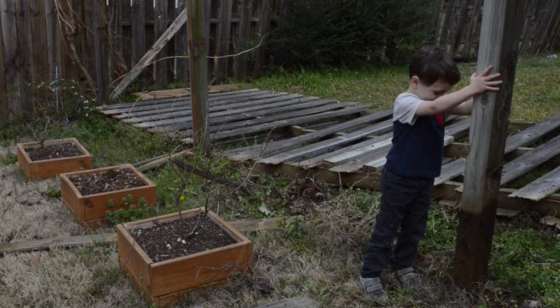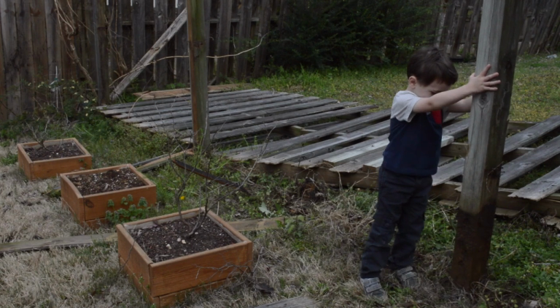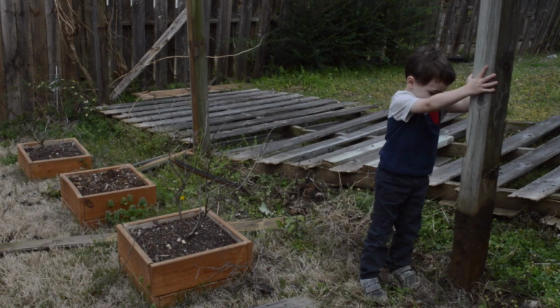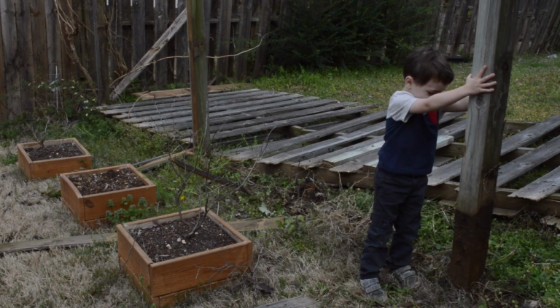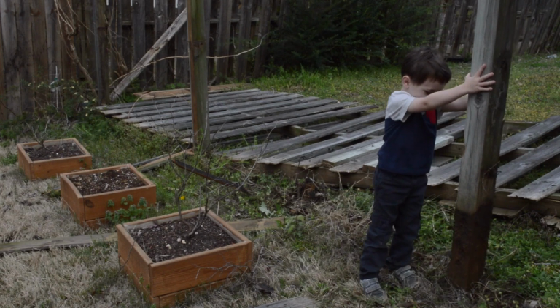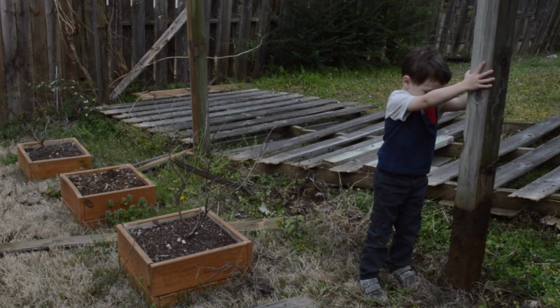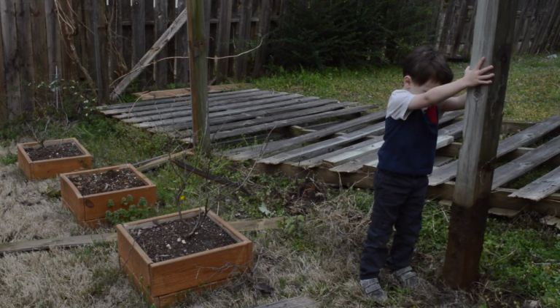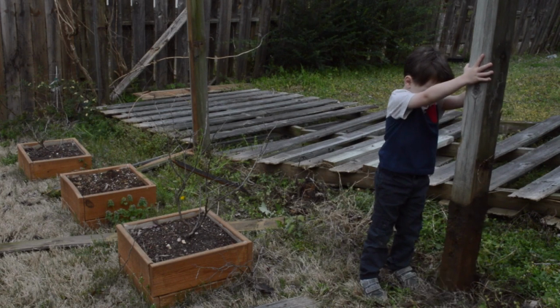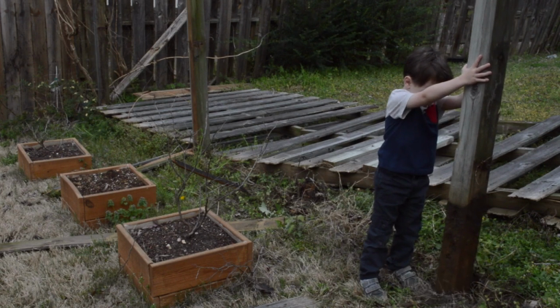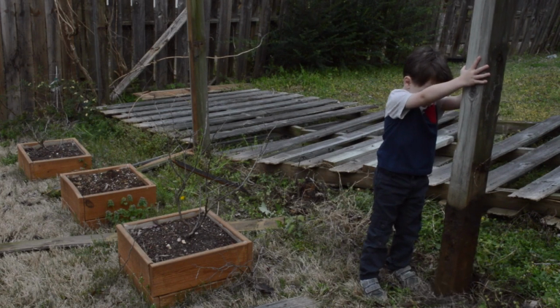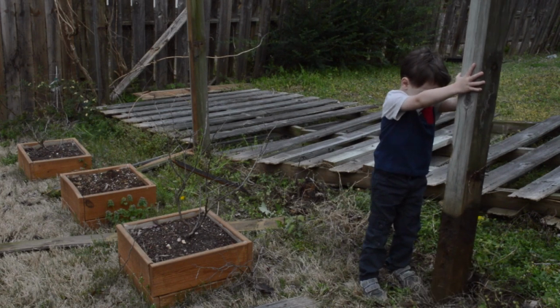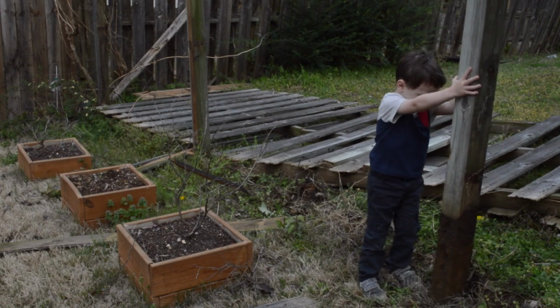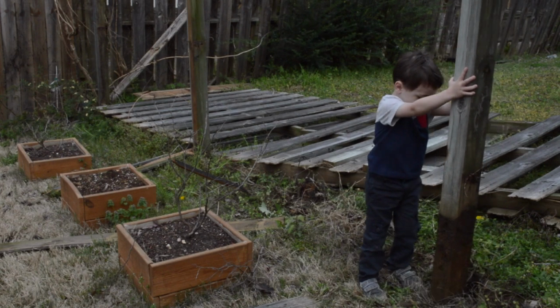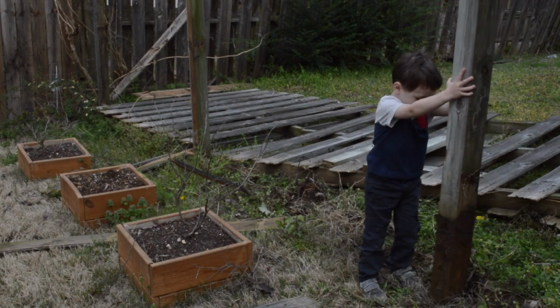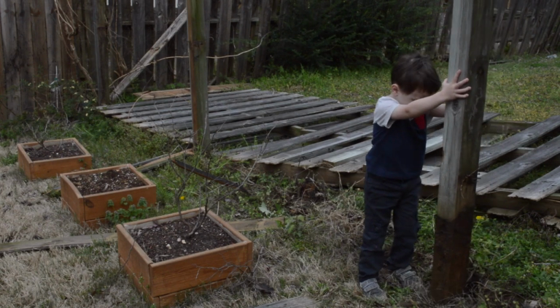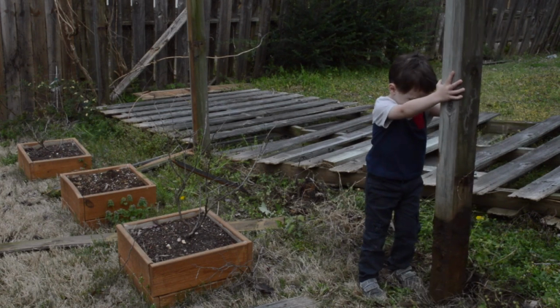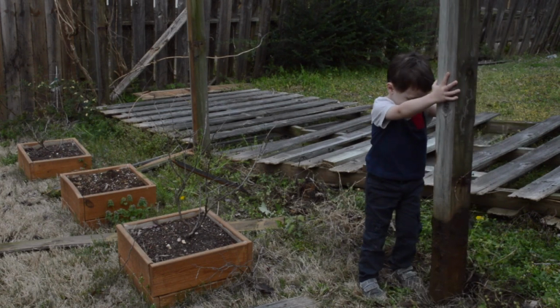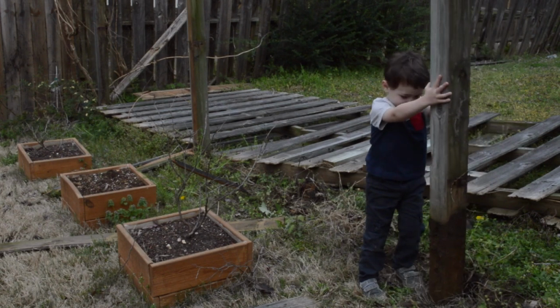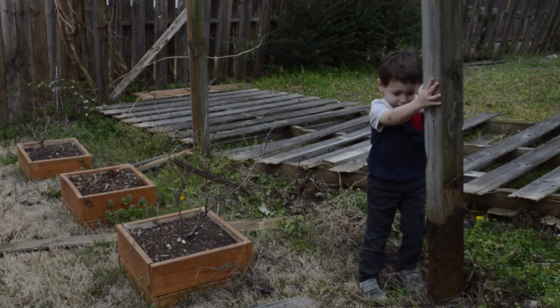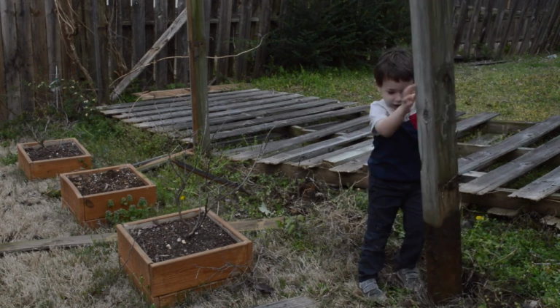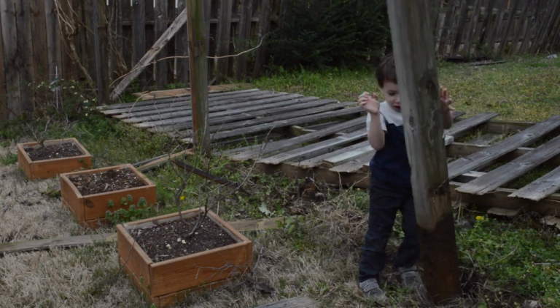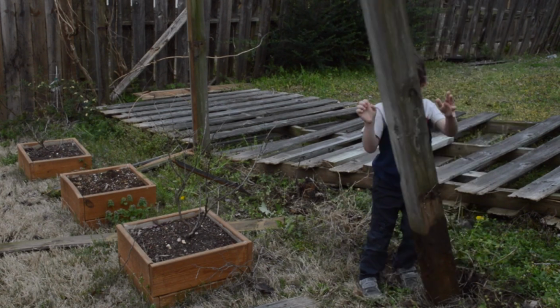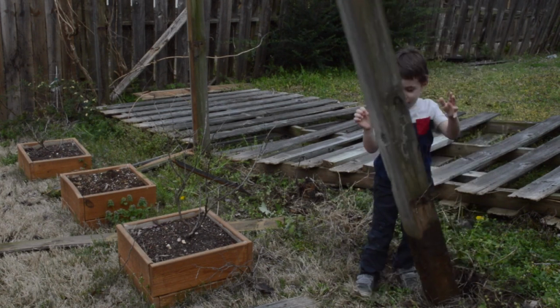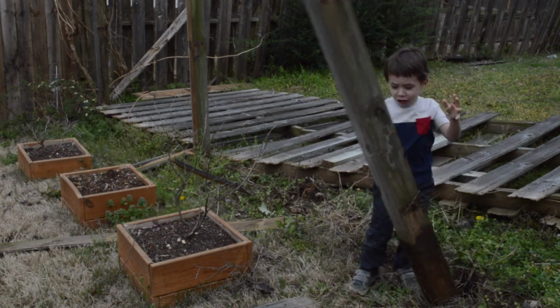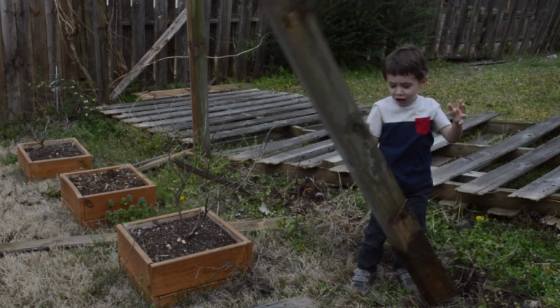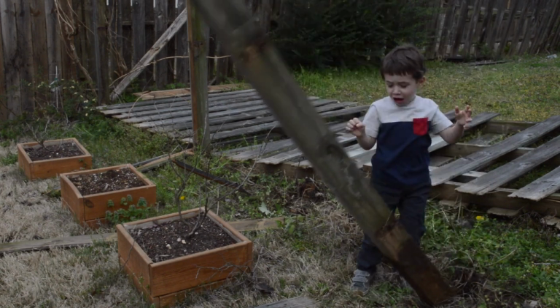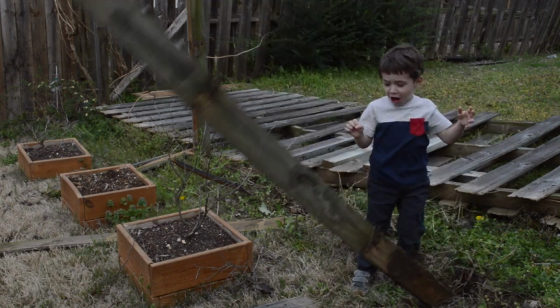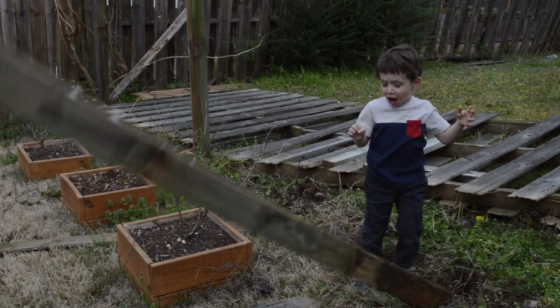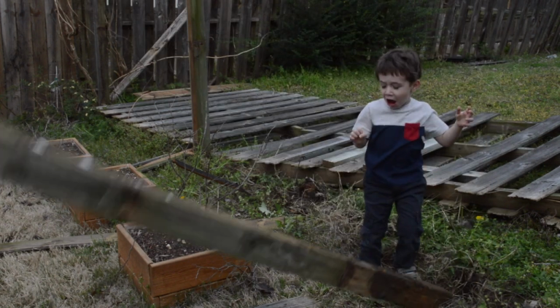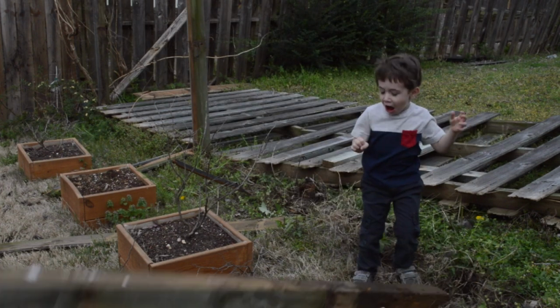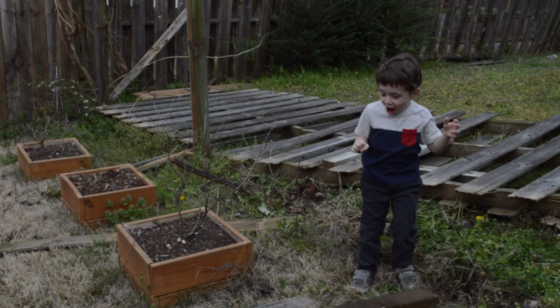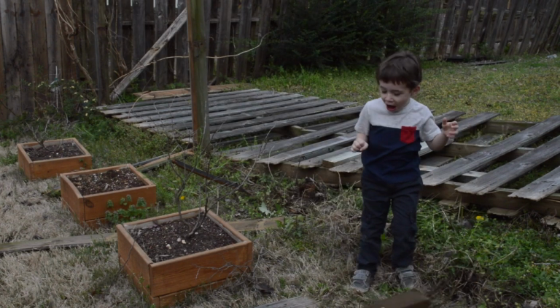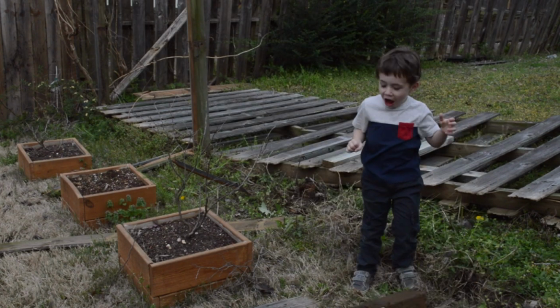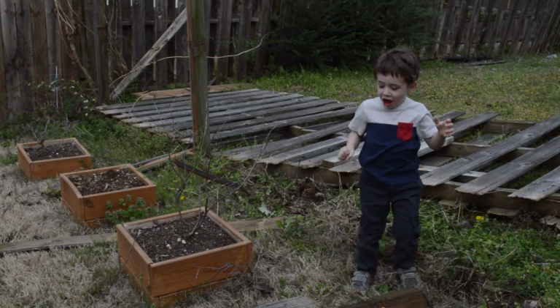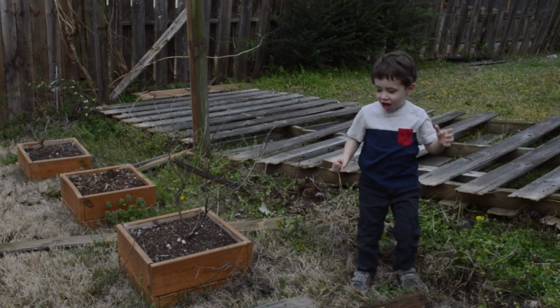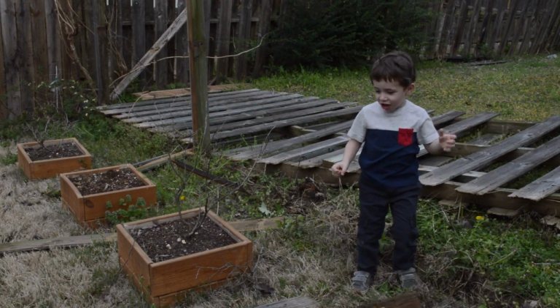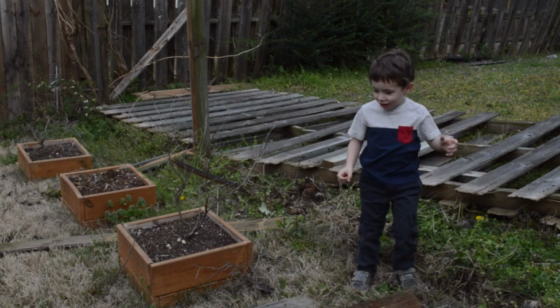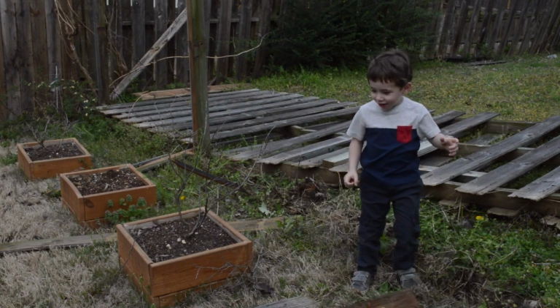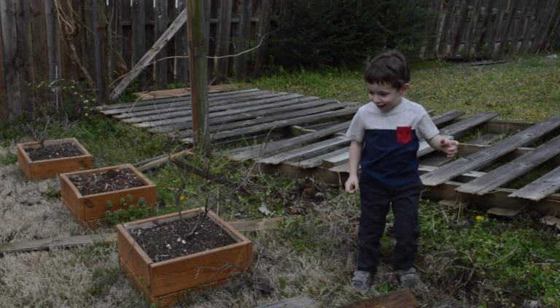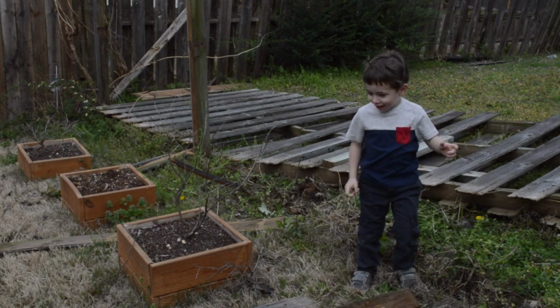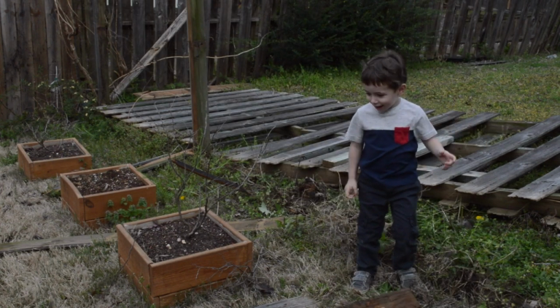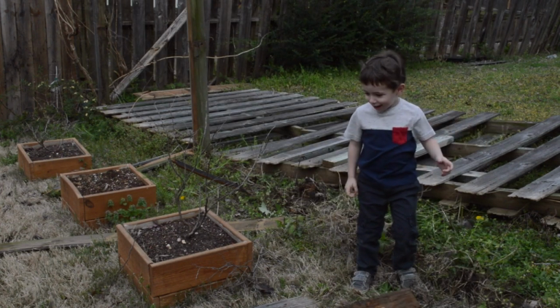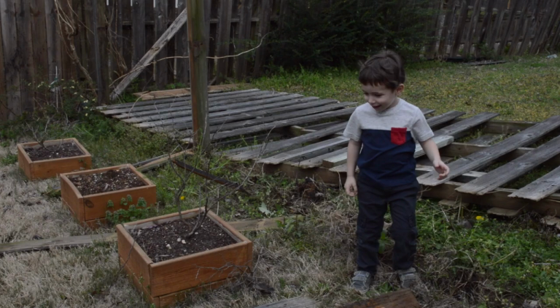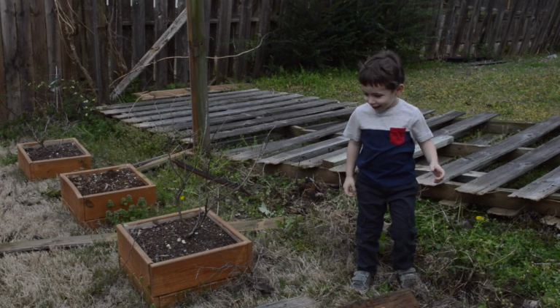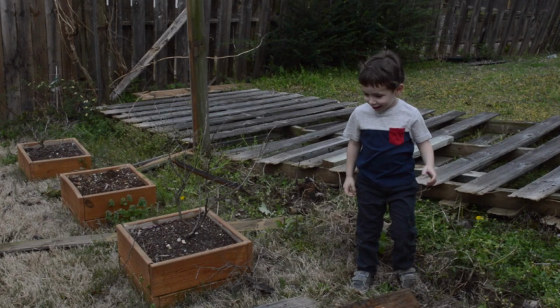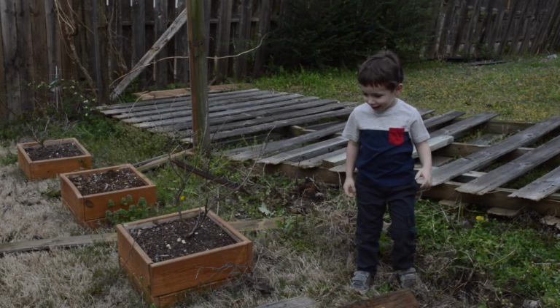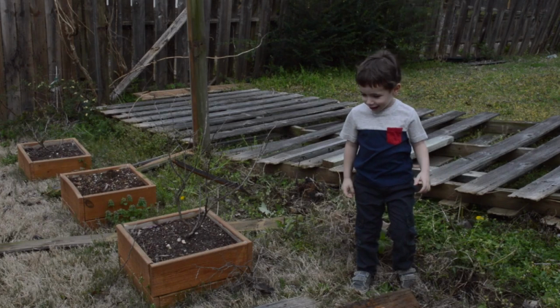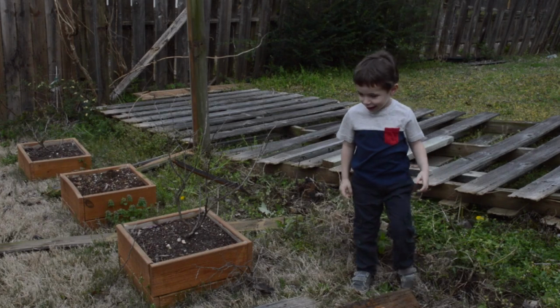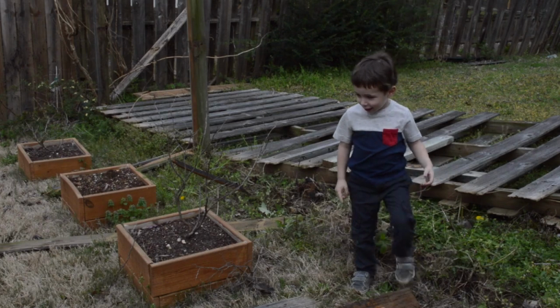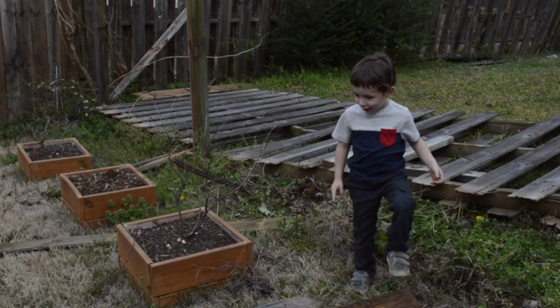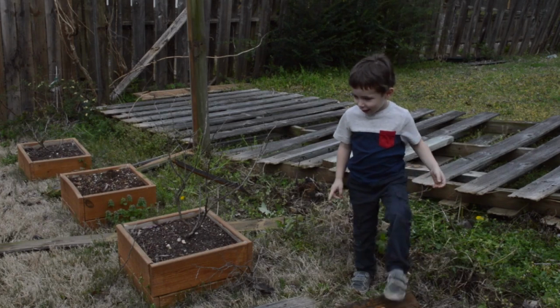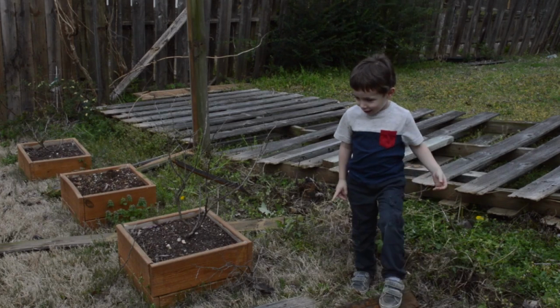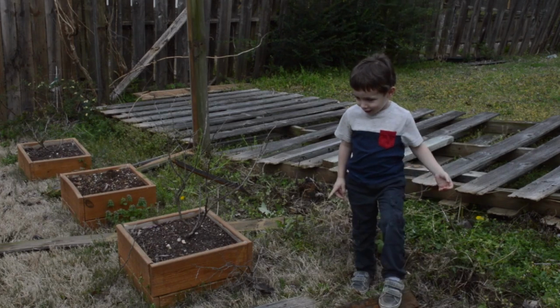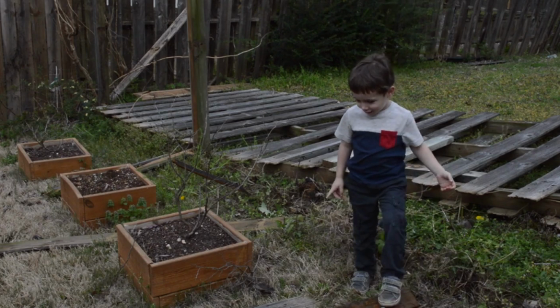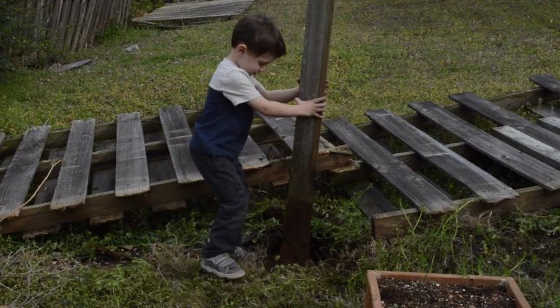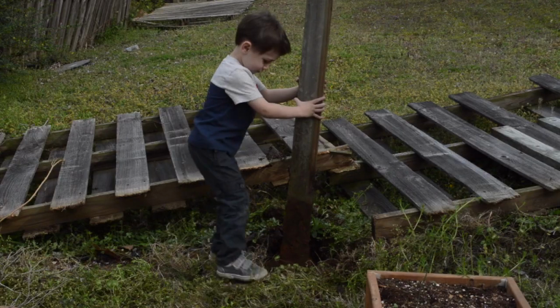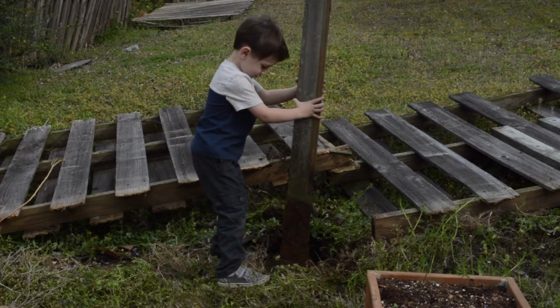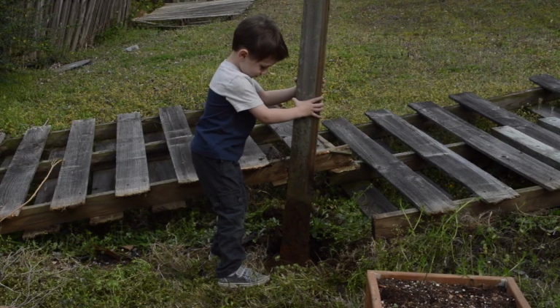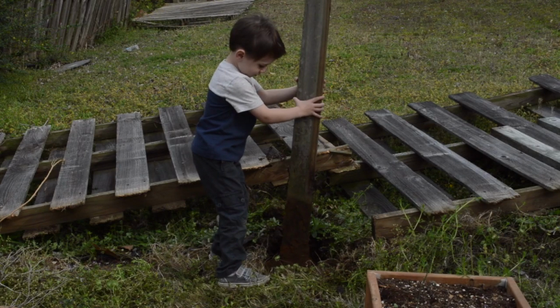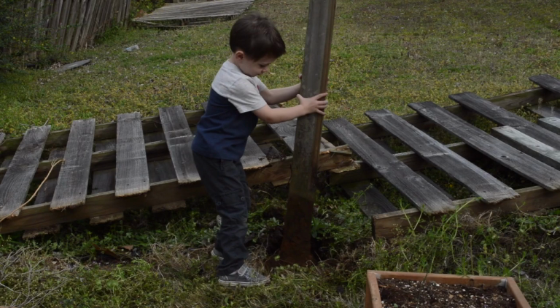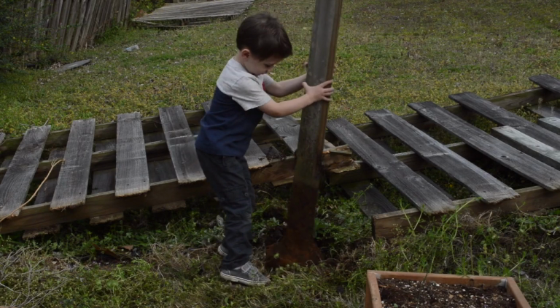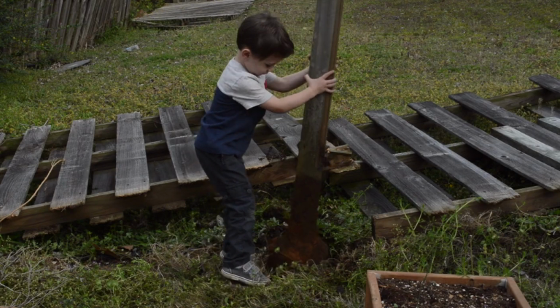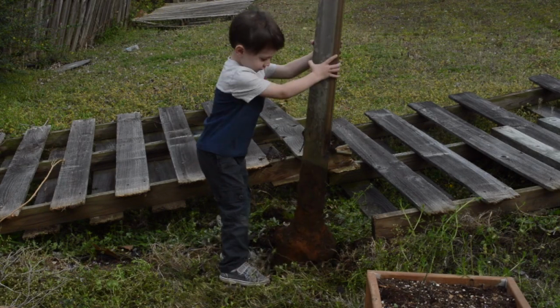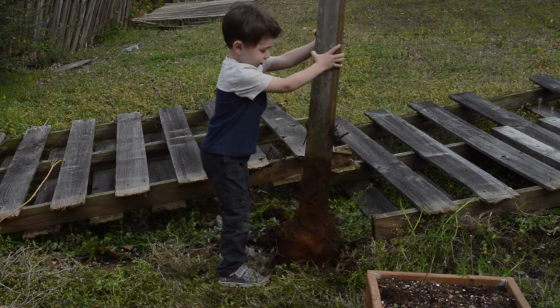With some shaking the posts came out pretty easy. Even the ones that had concrete still came out easy — they just took a little bit more work.